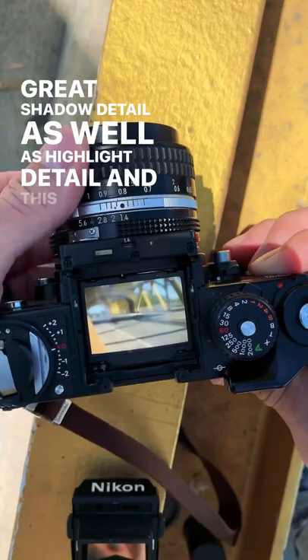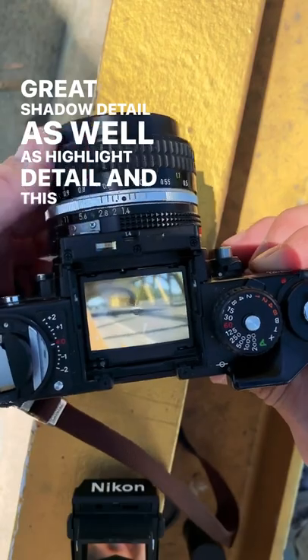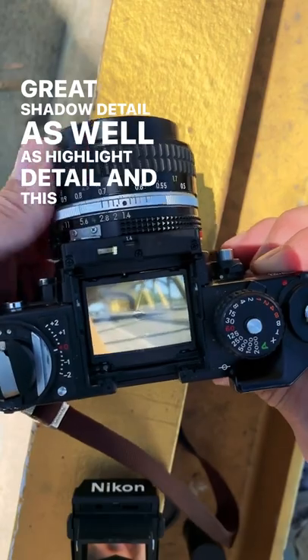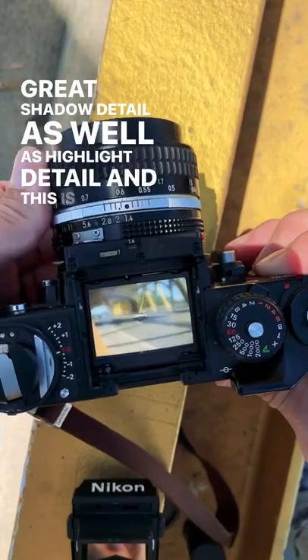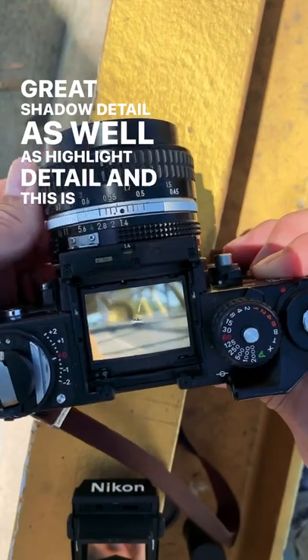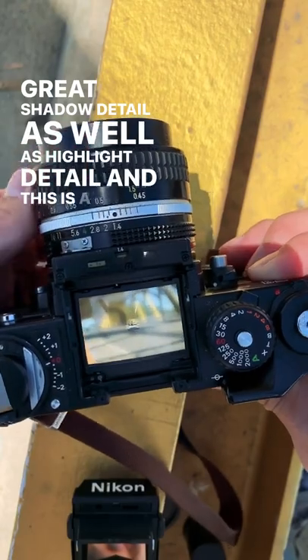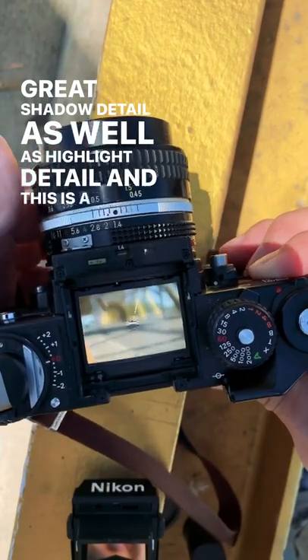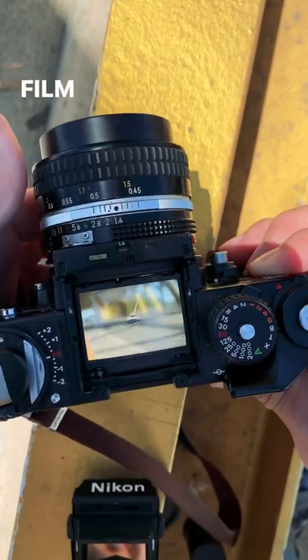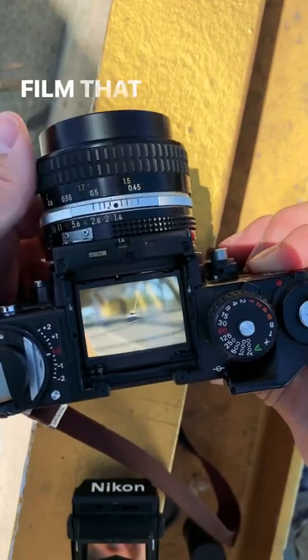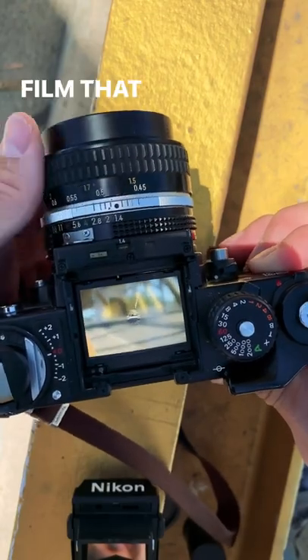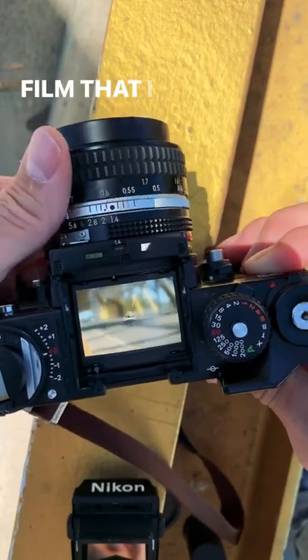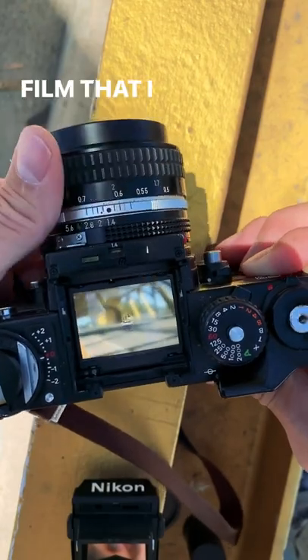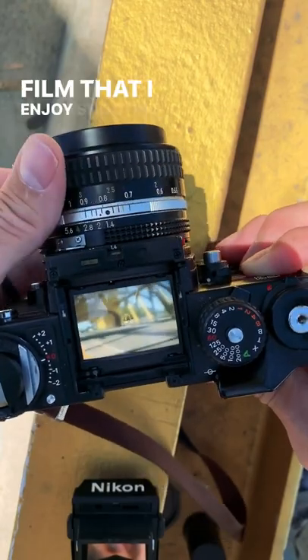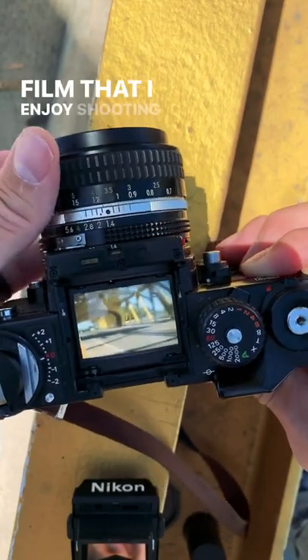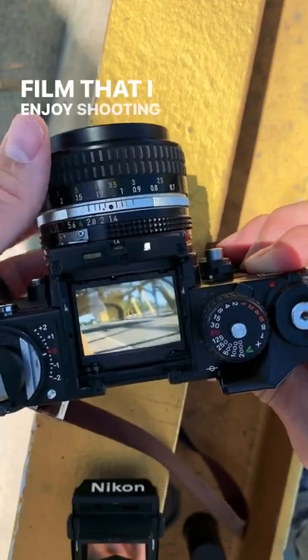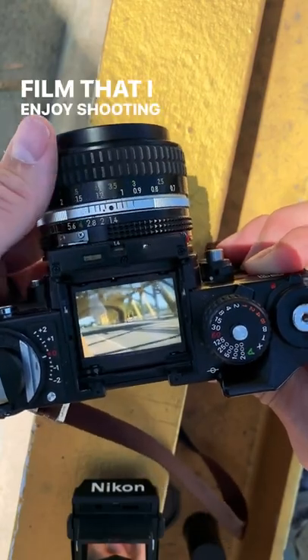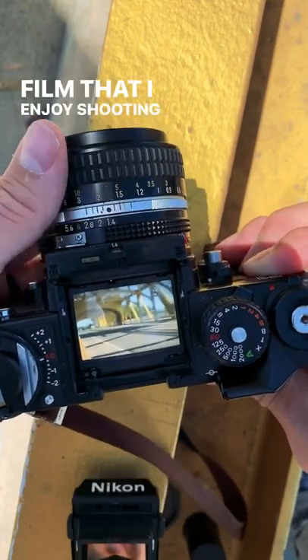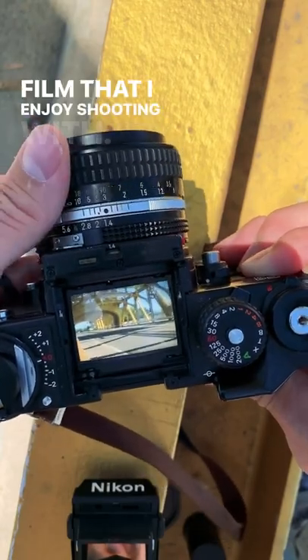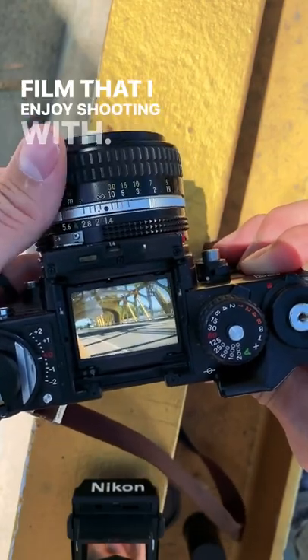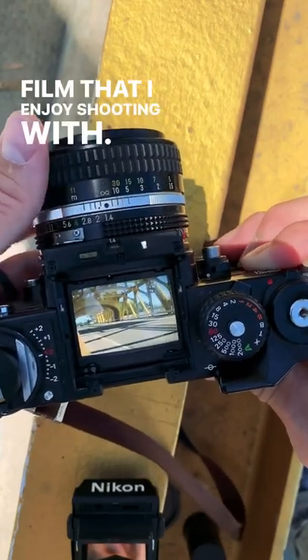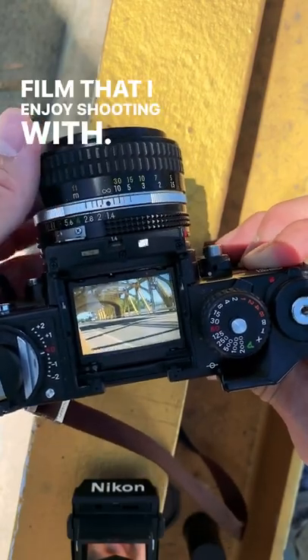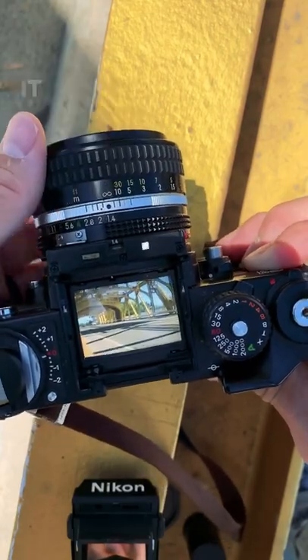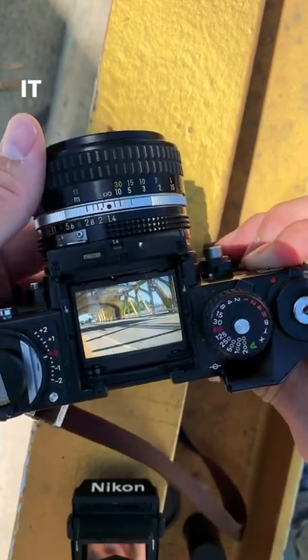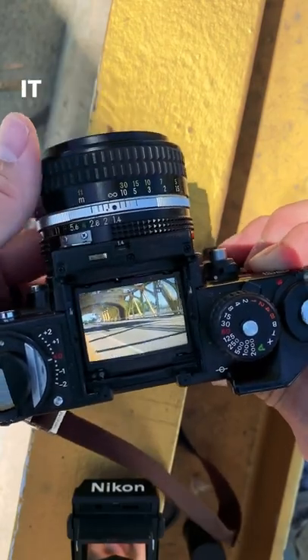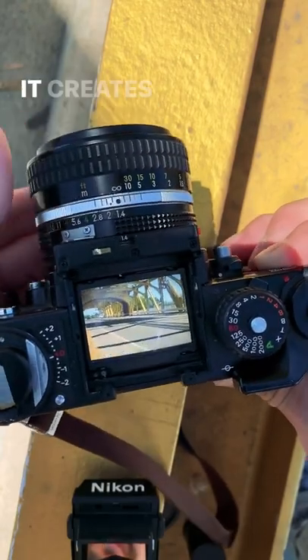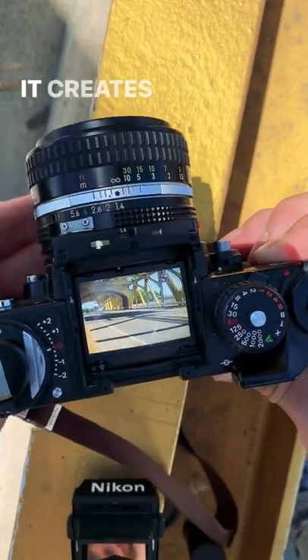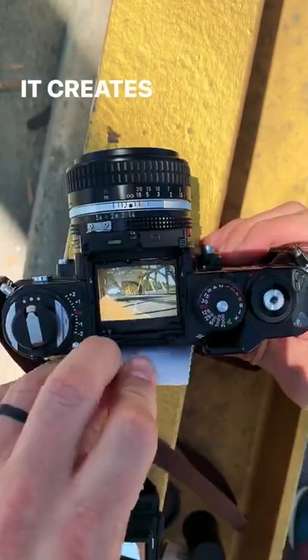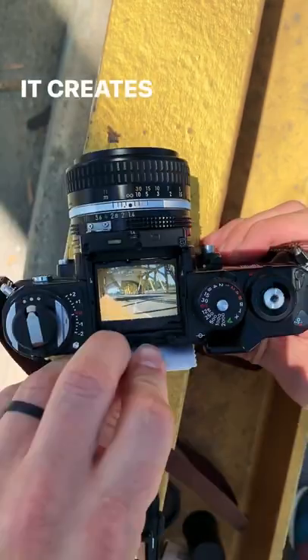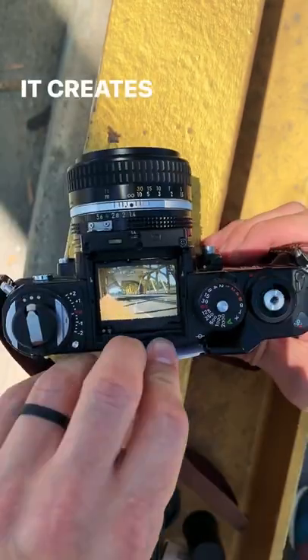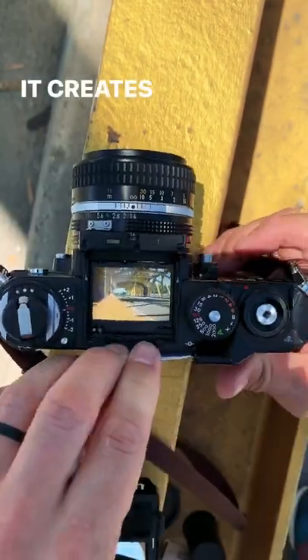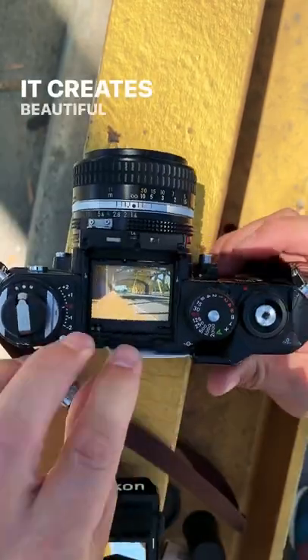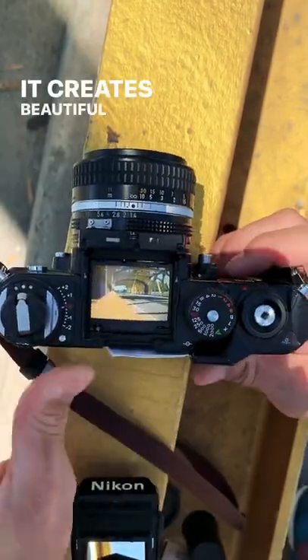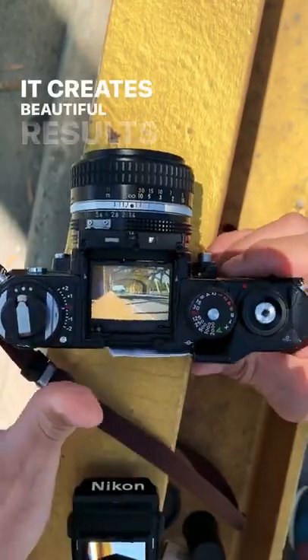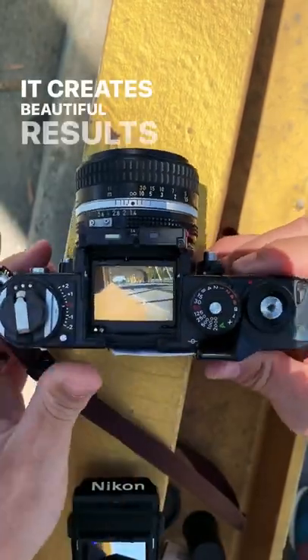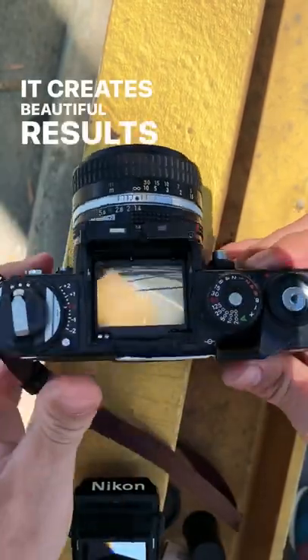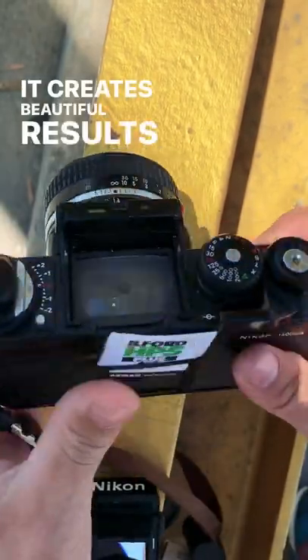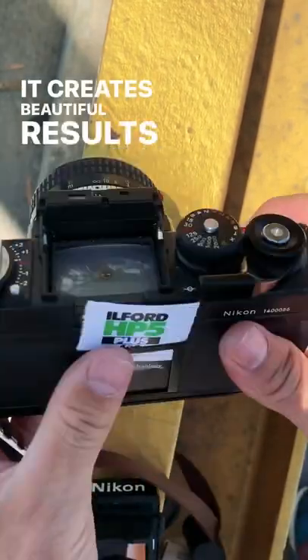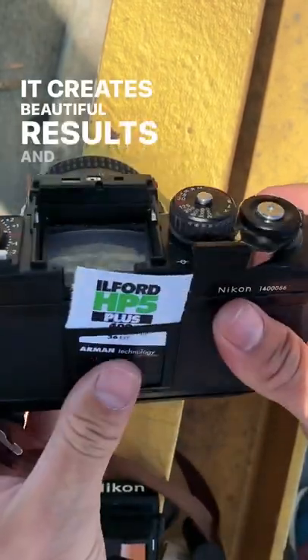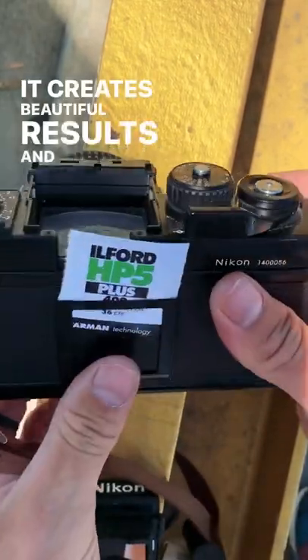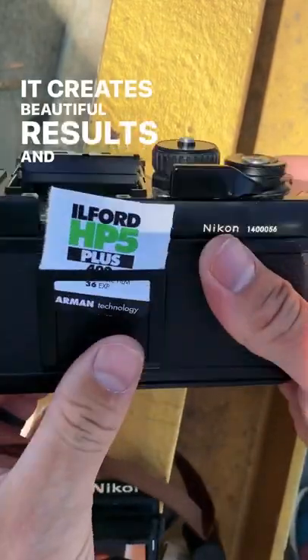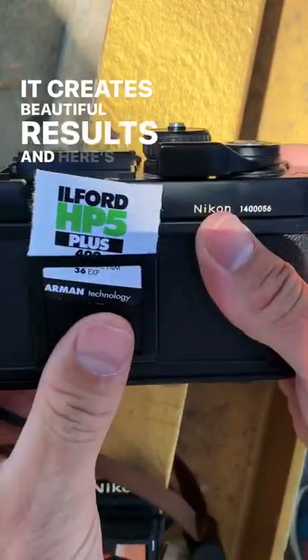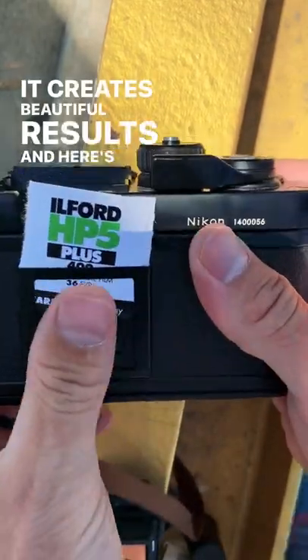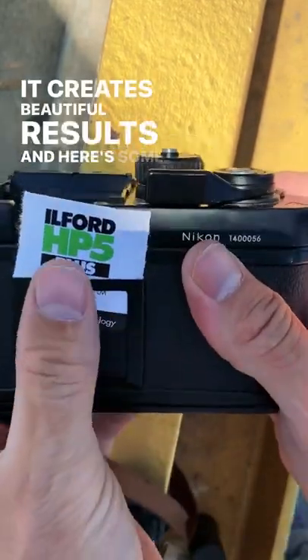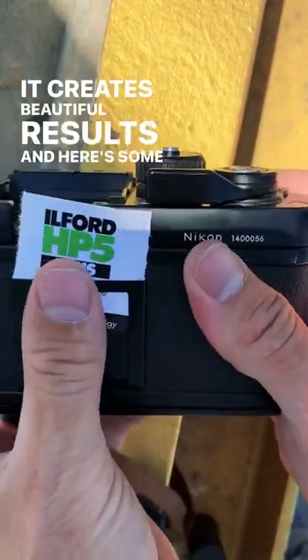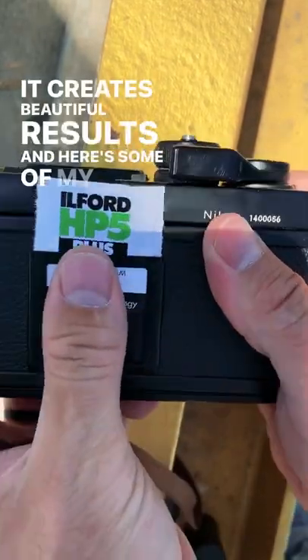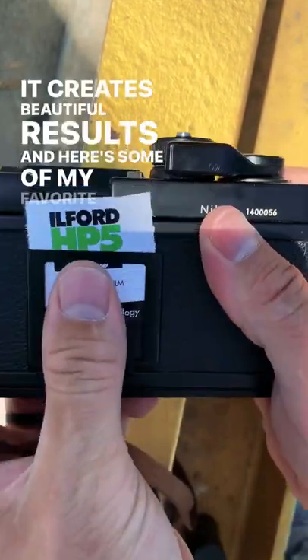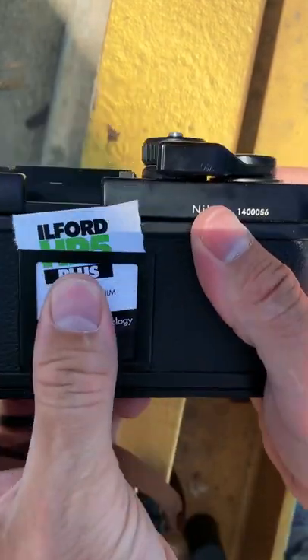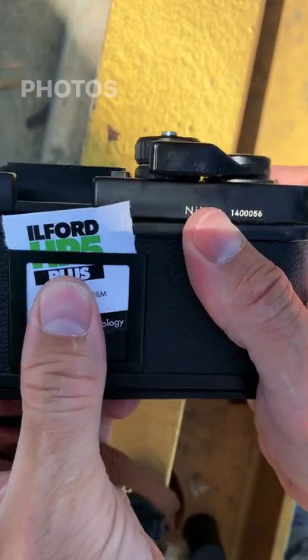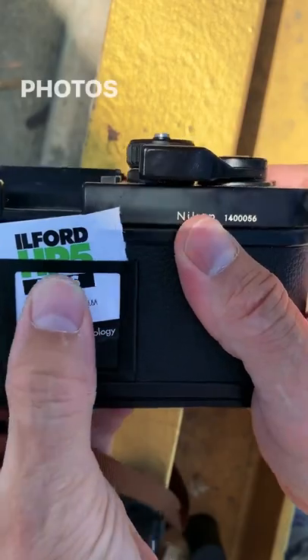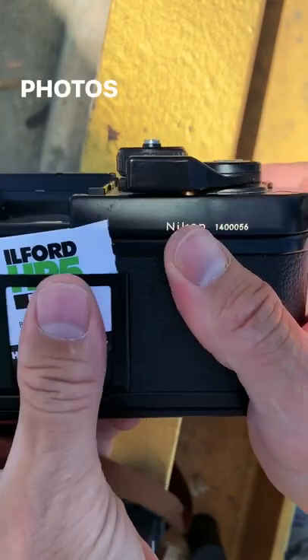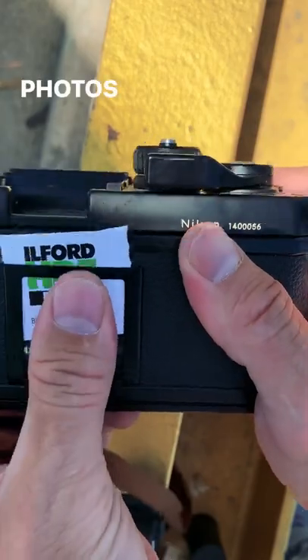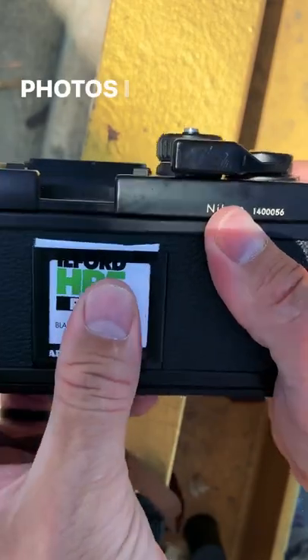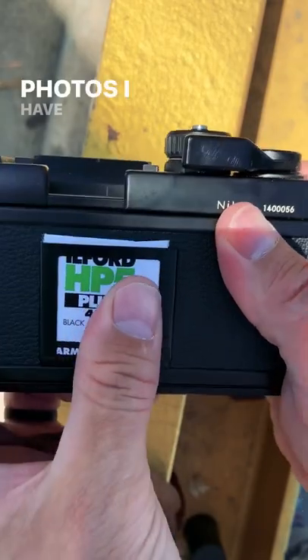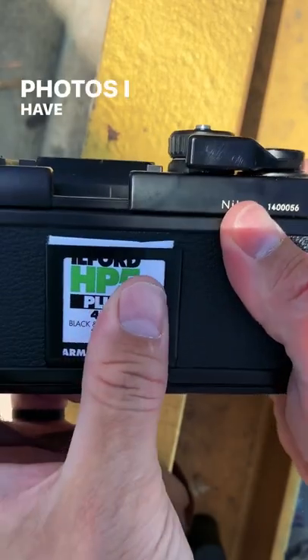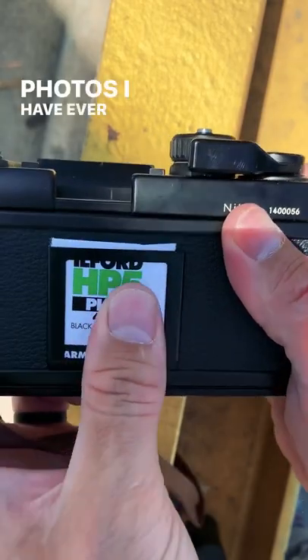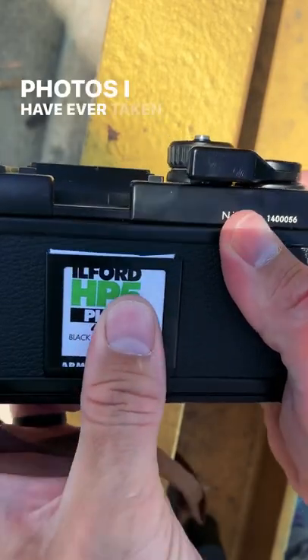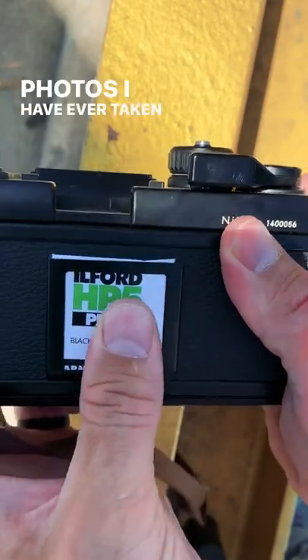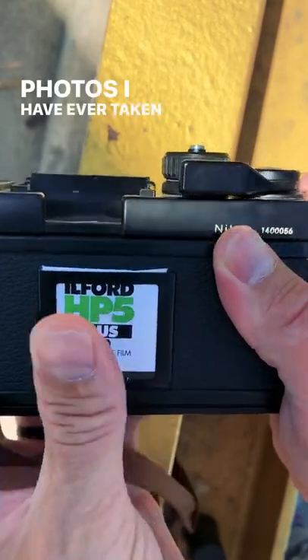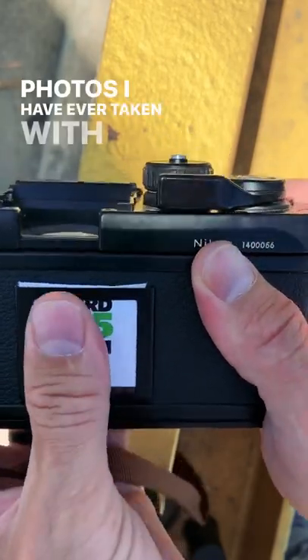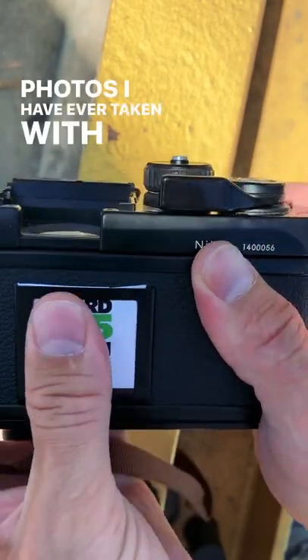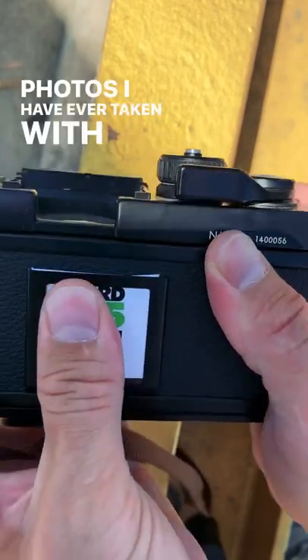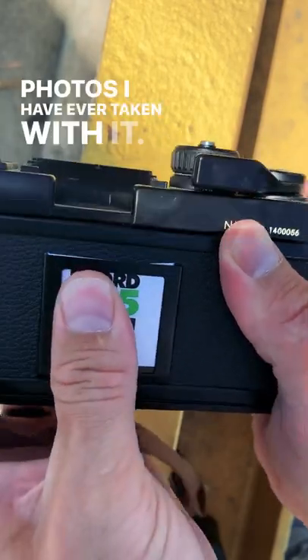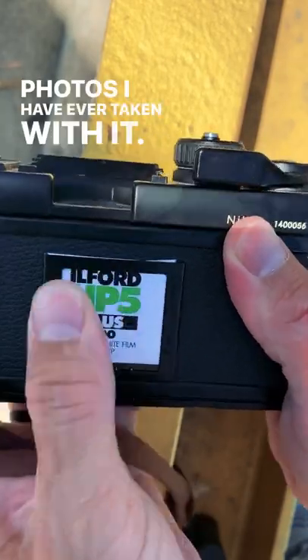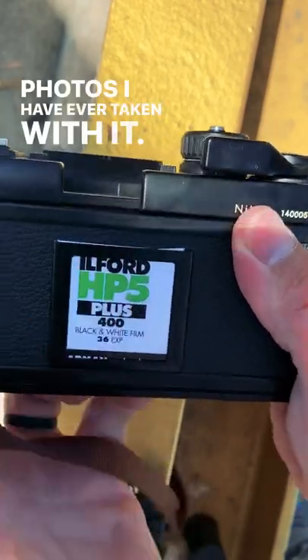And this is a film that I enjoy shooting with. It creates some beautiful results and here's some of my favorite photos I have ever taken with it.